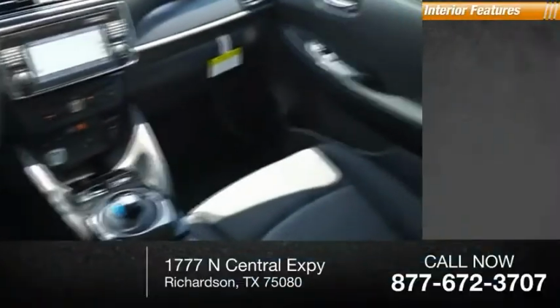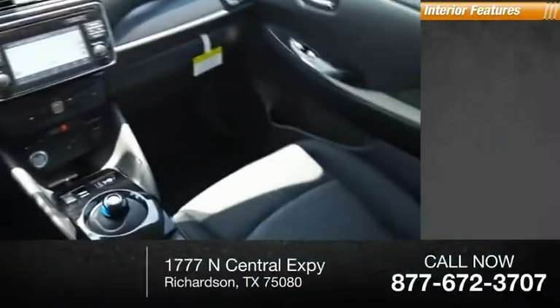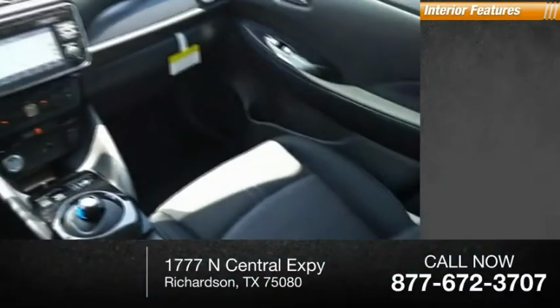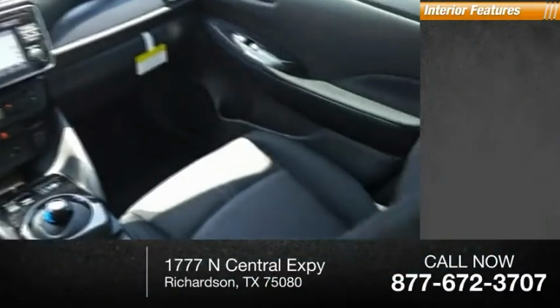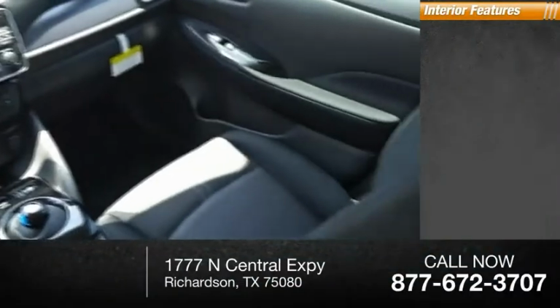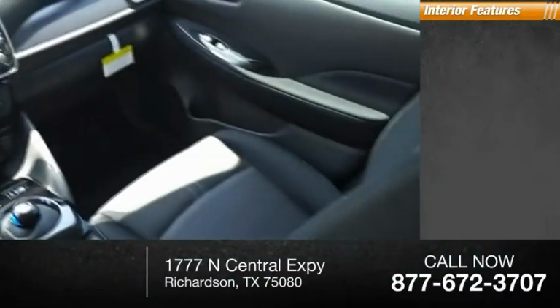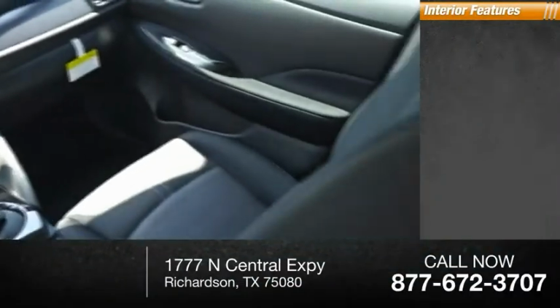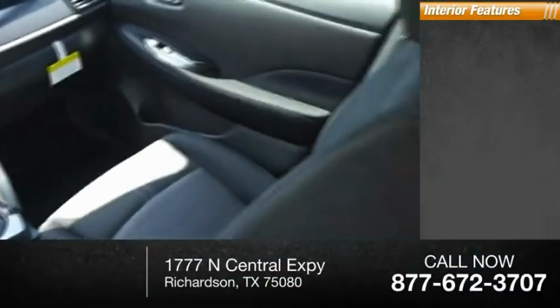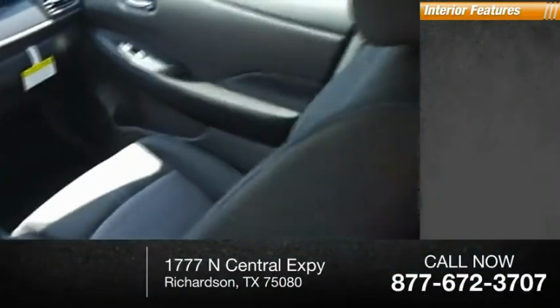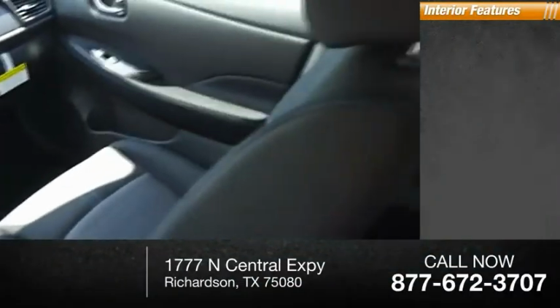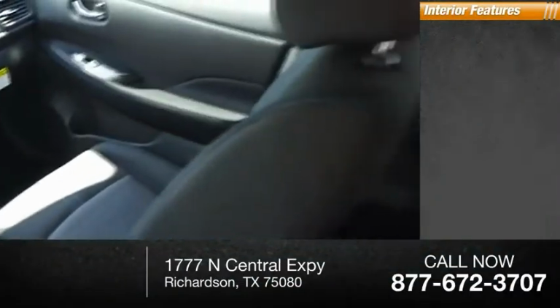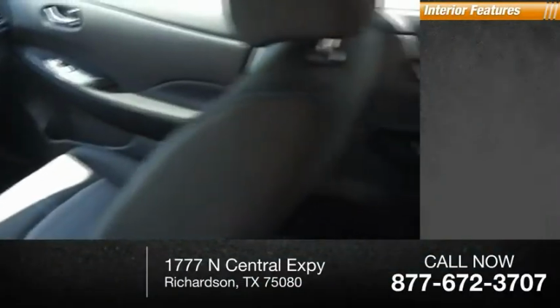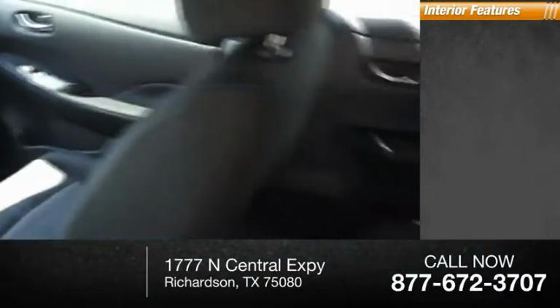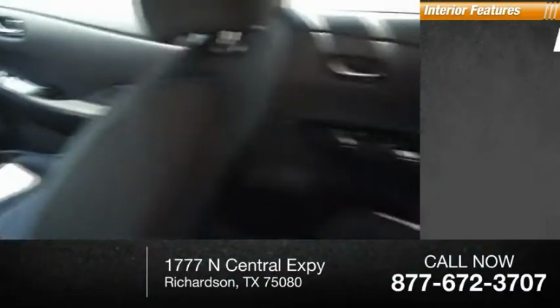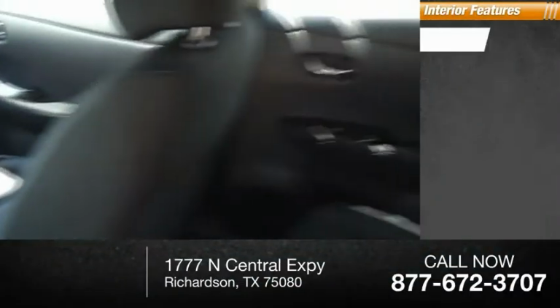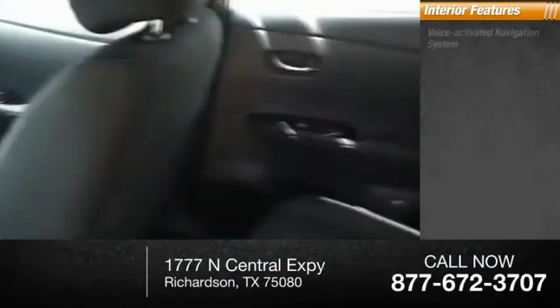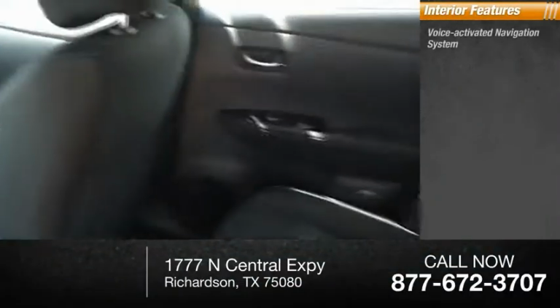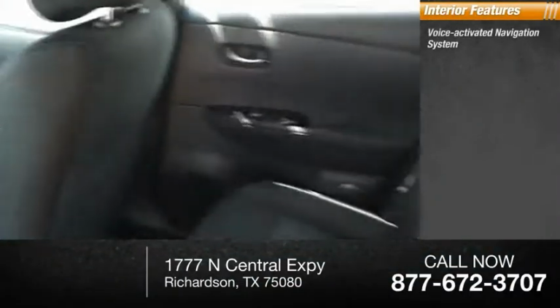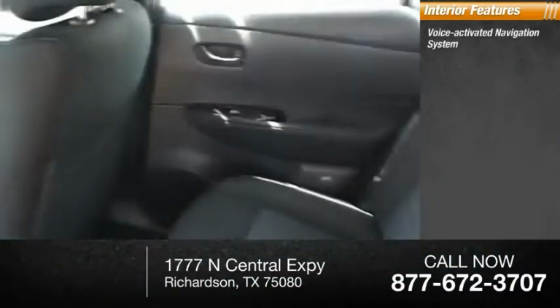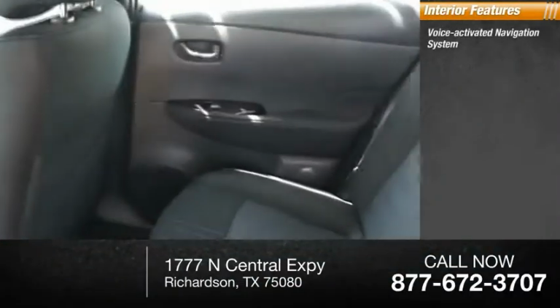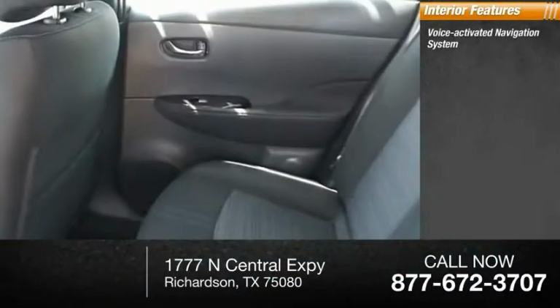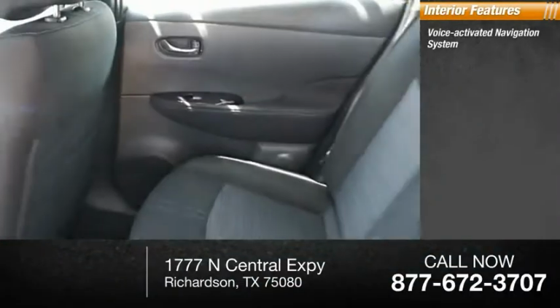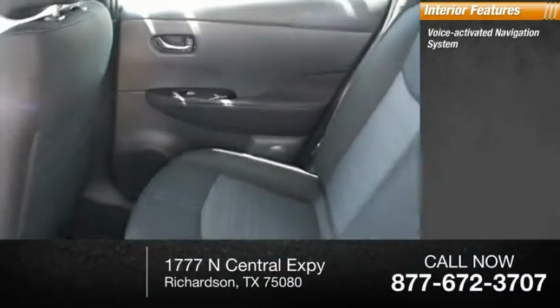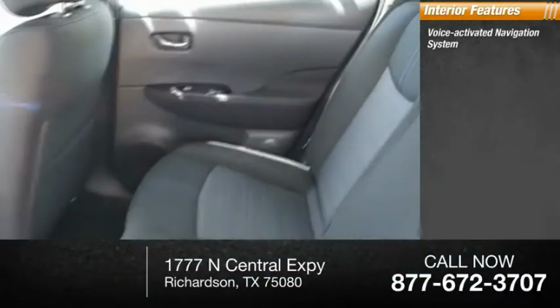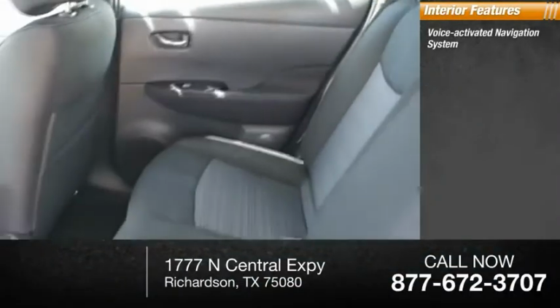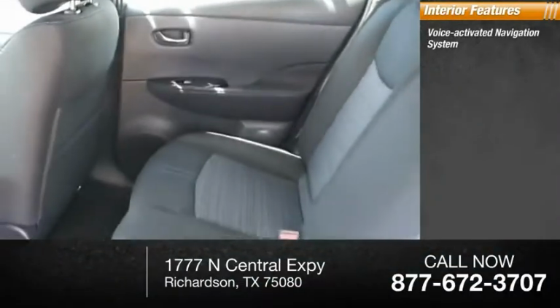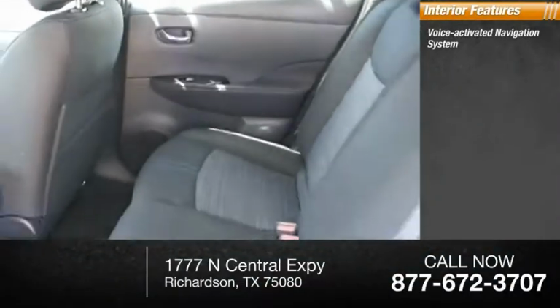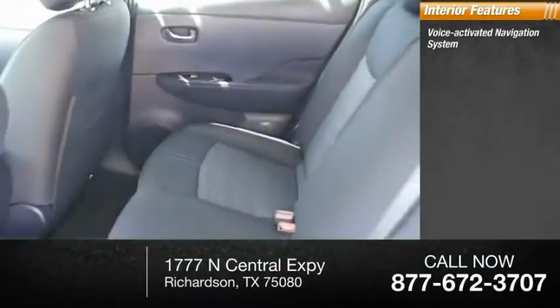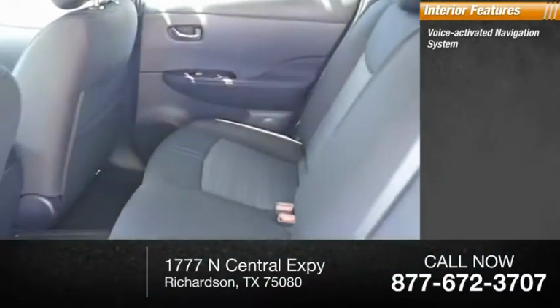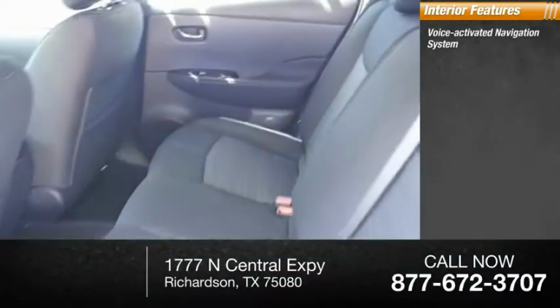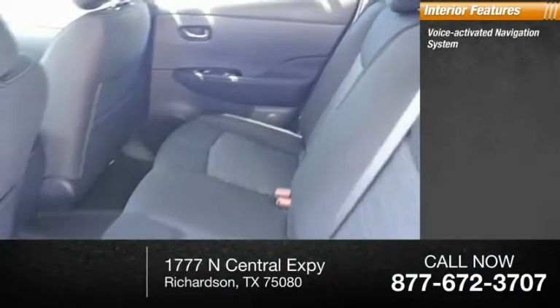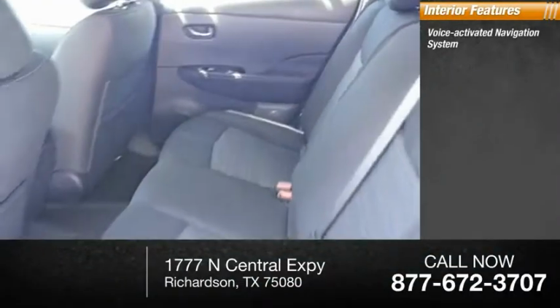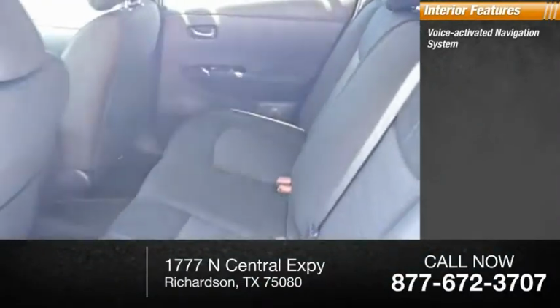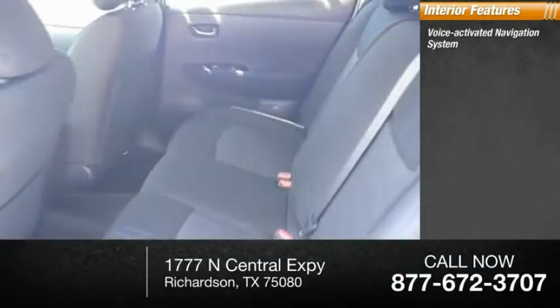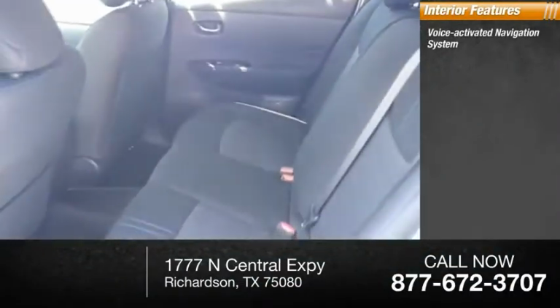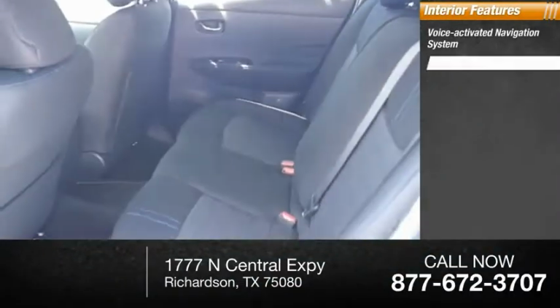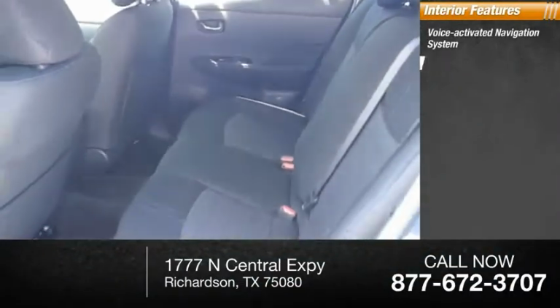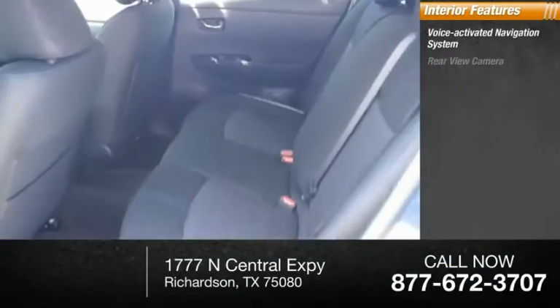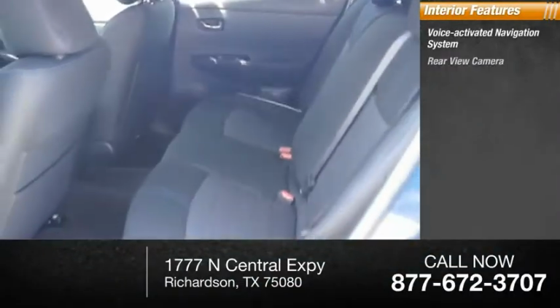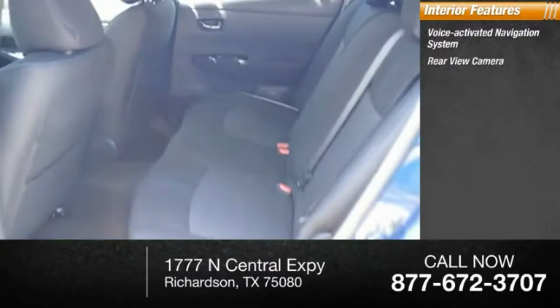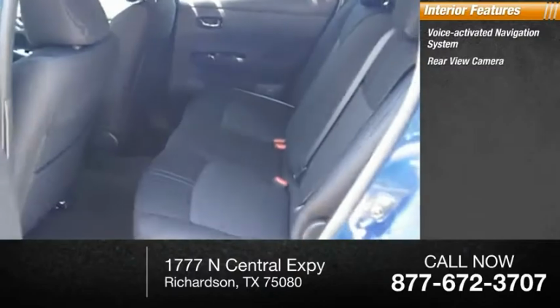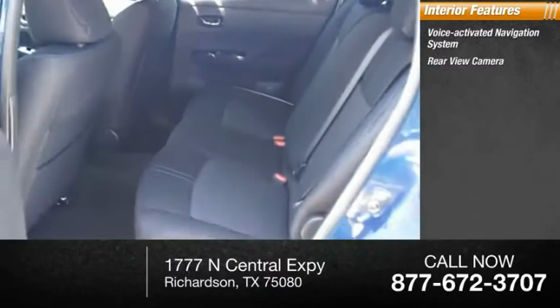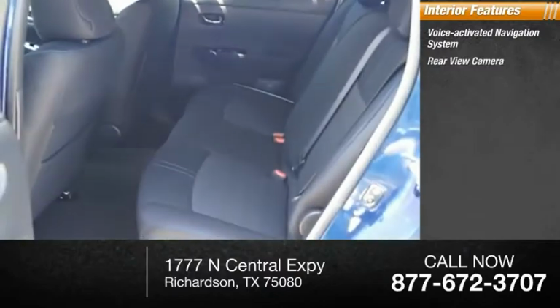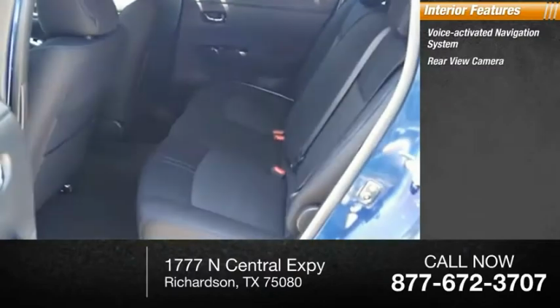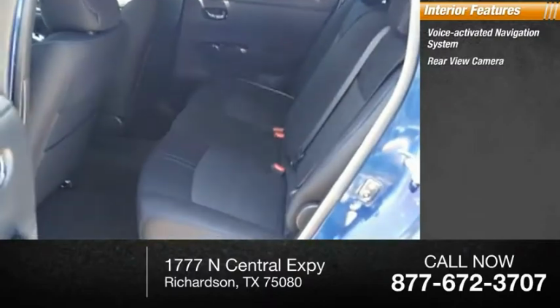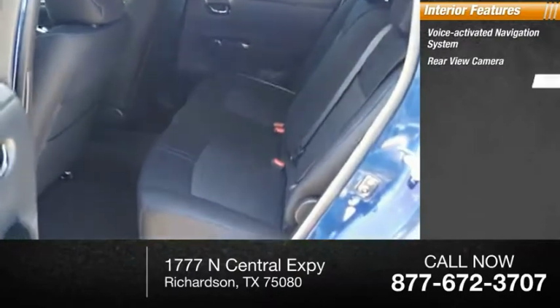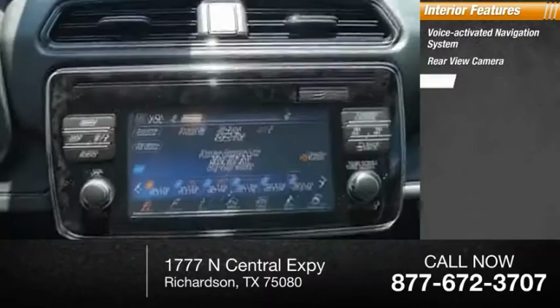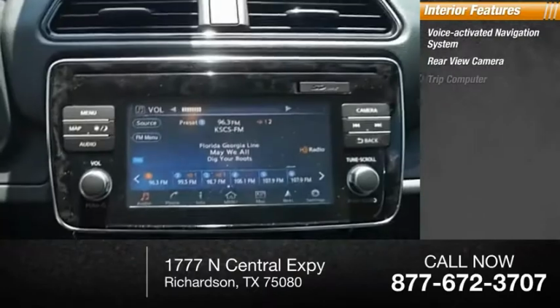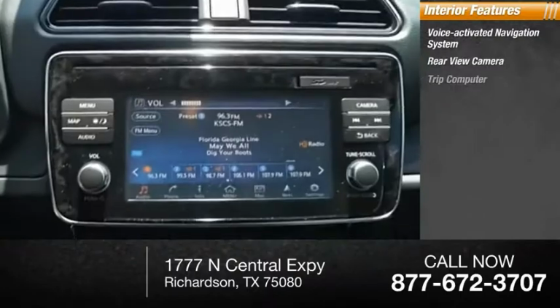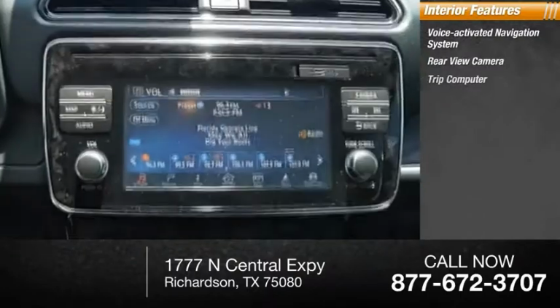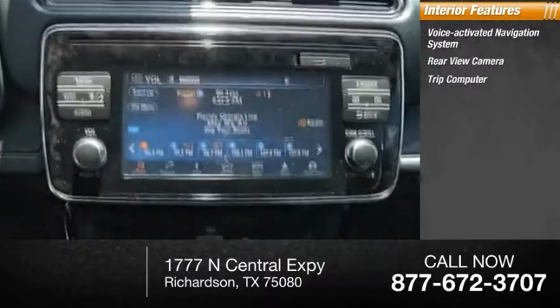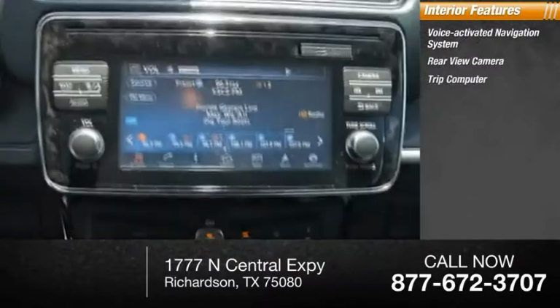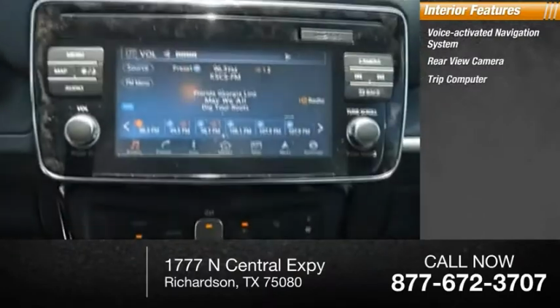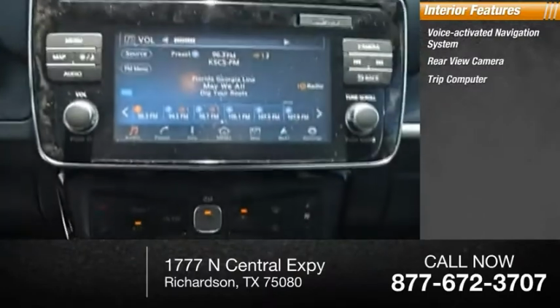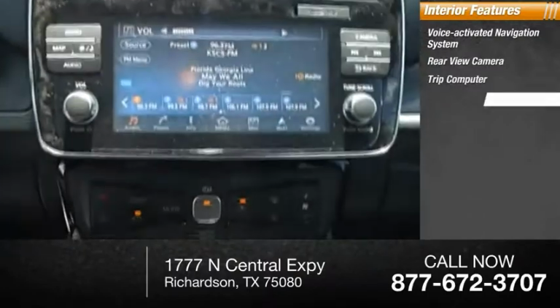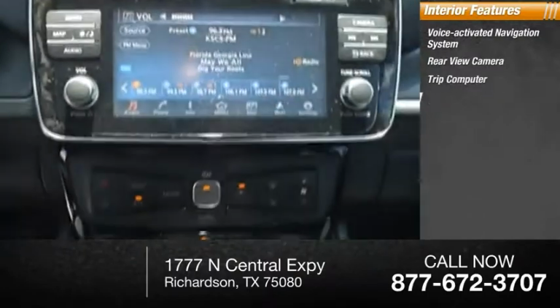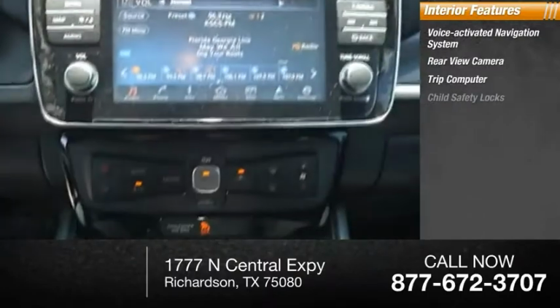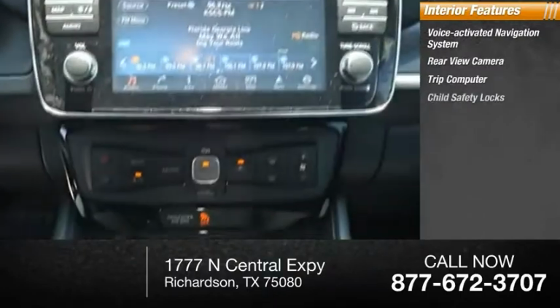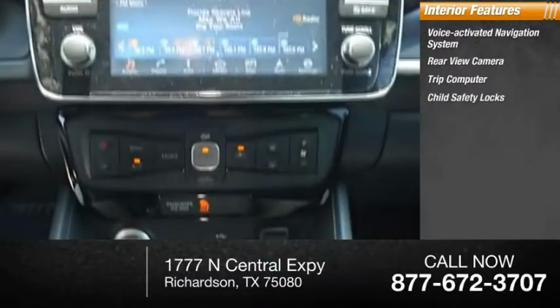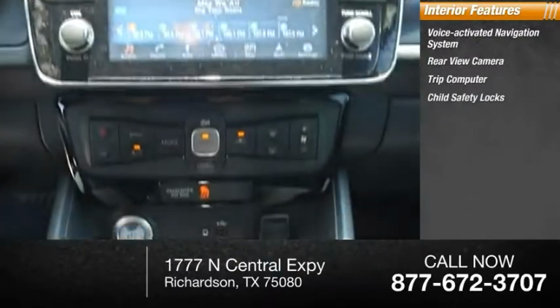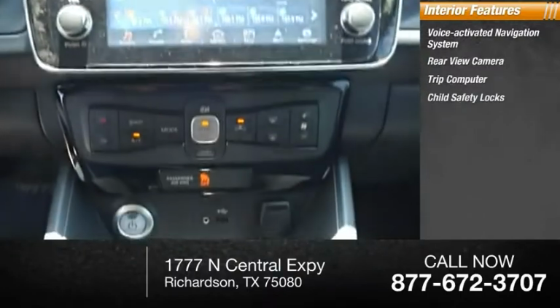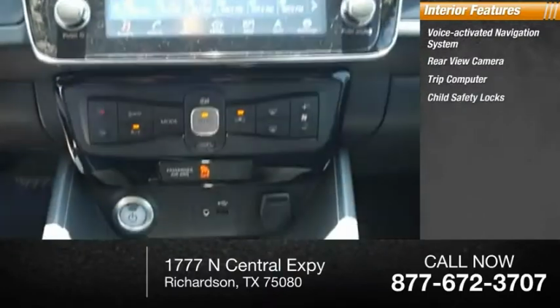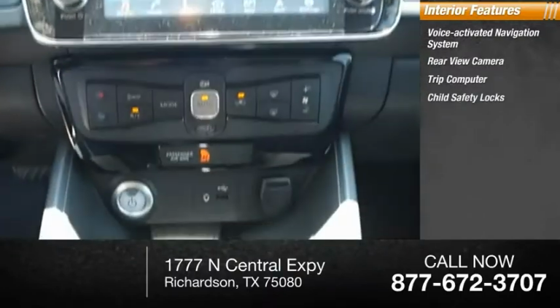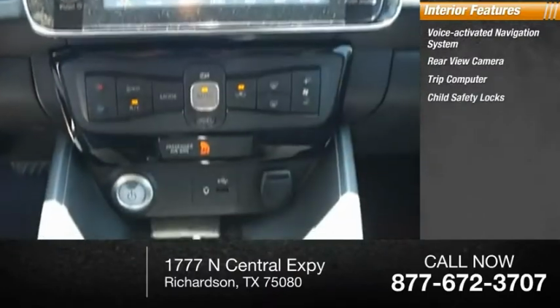Inside you'll find a voice-activated navigation system, rear-view camera, trip computer, and child safety locks.